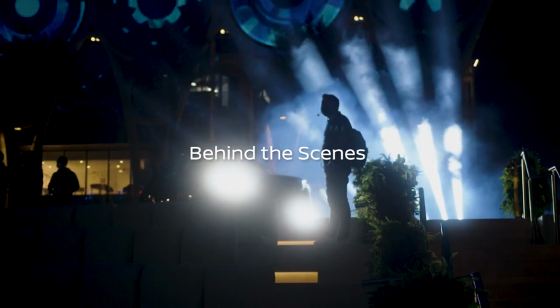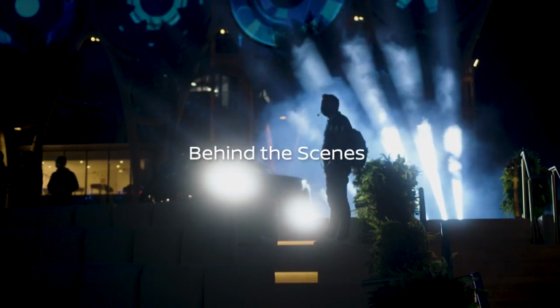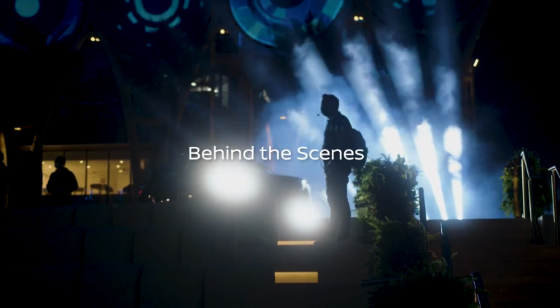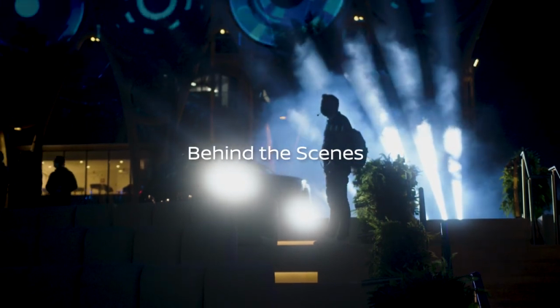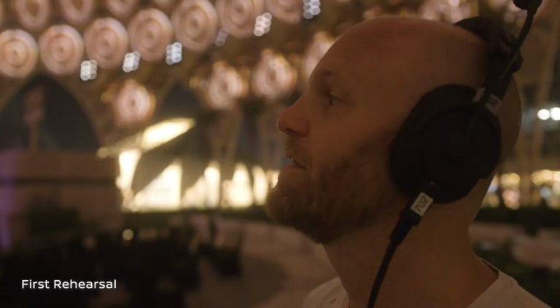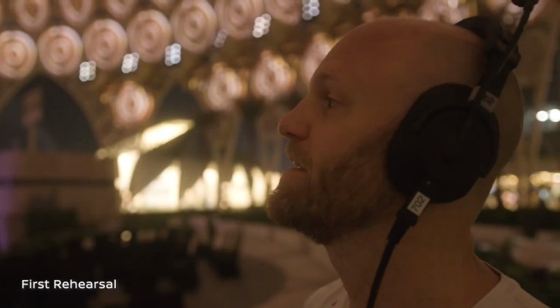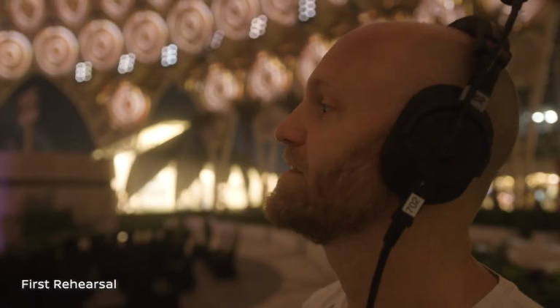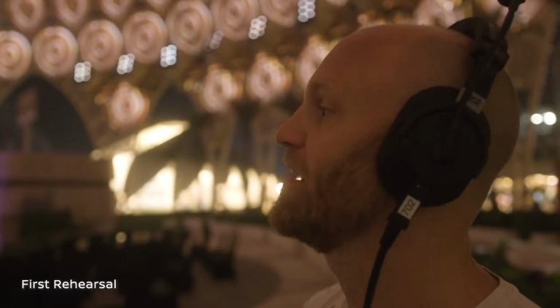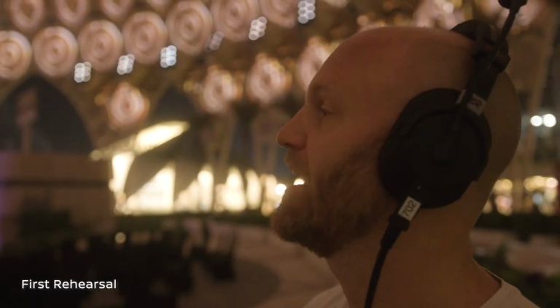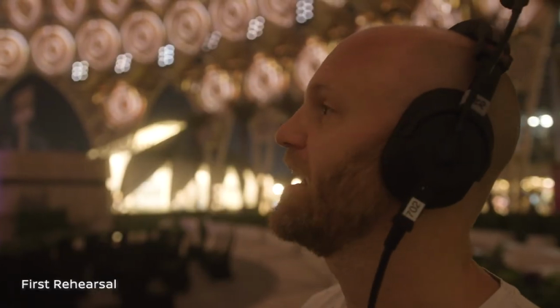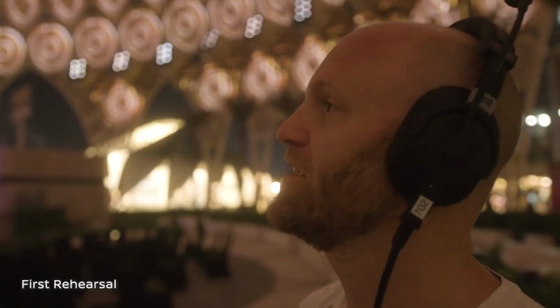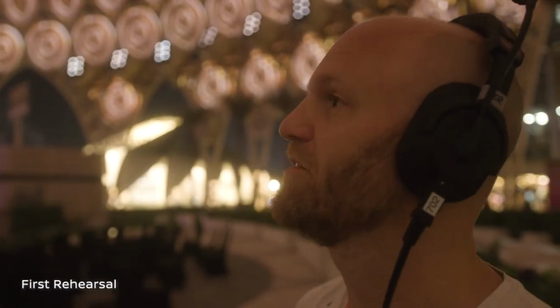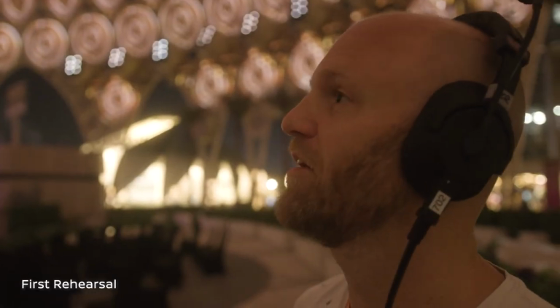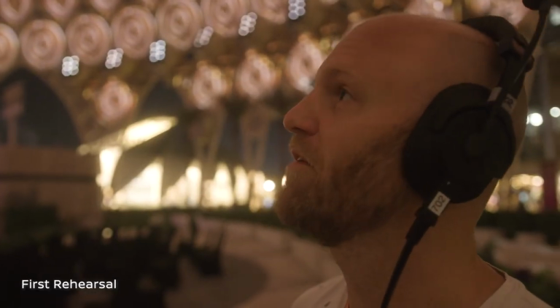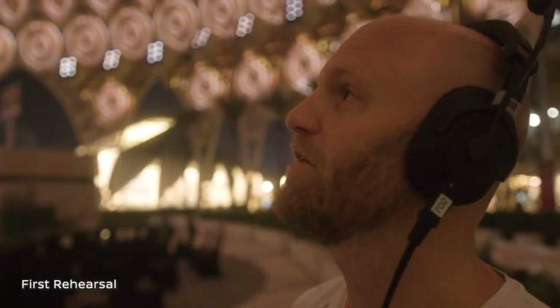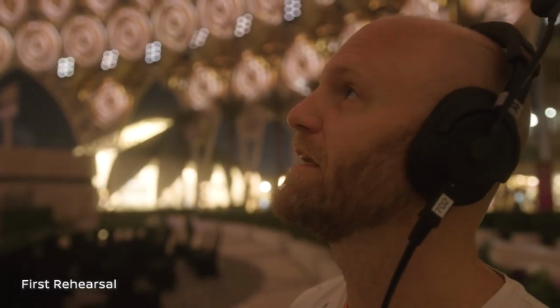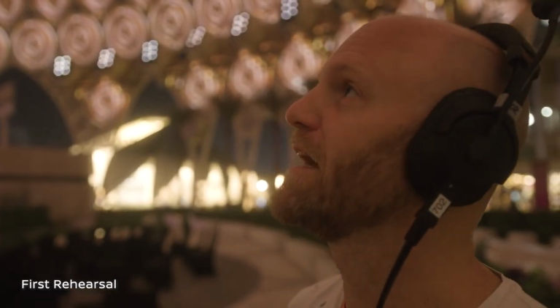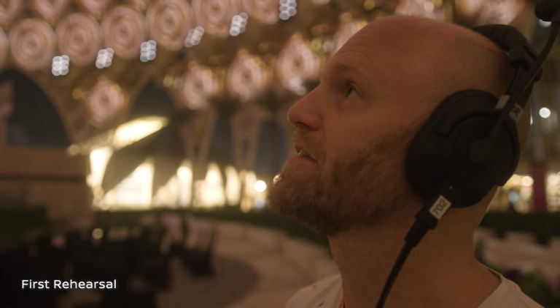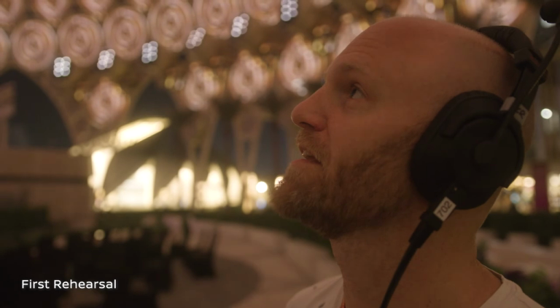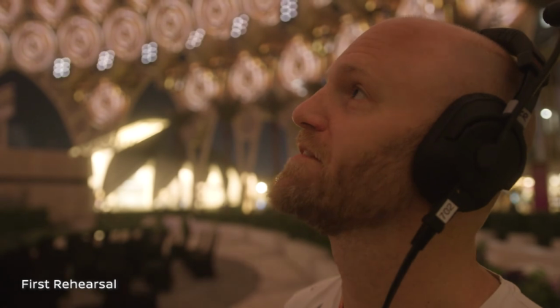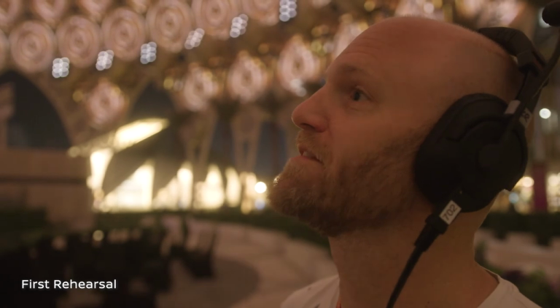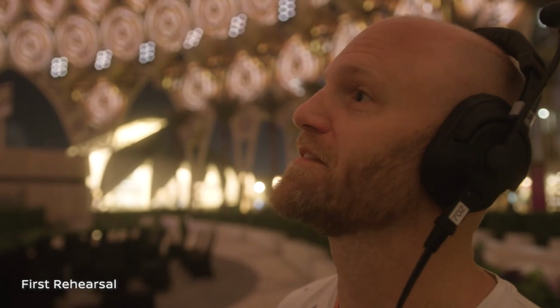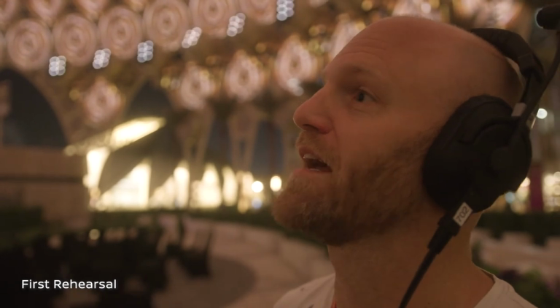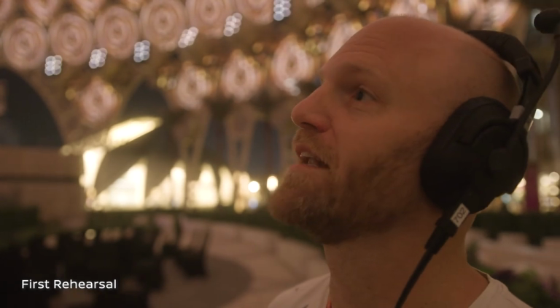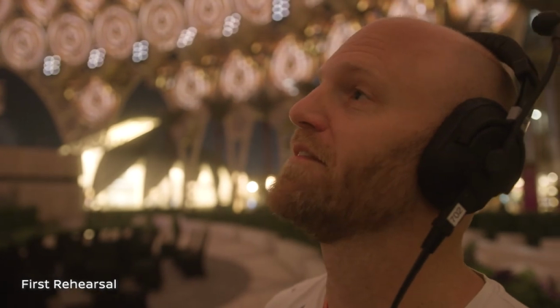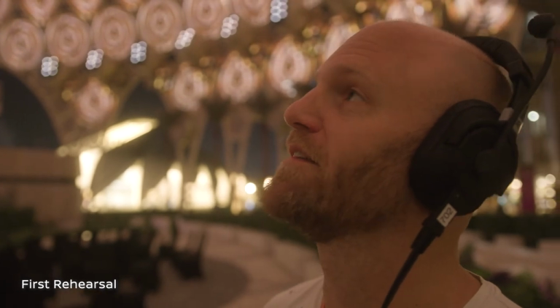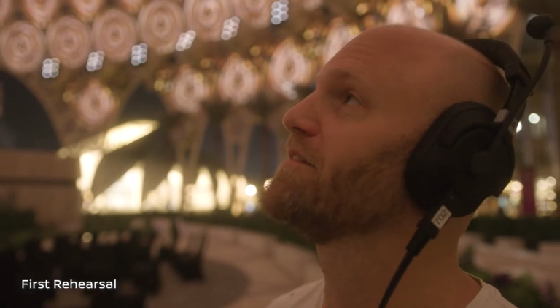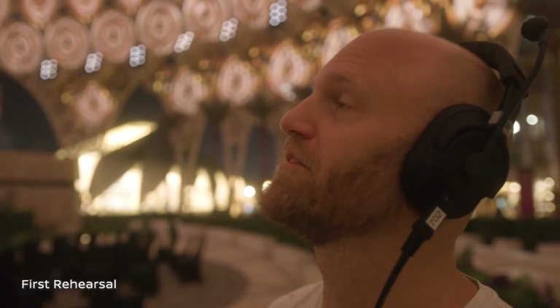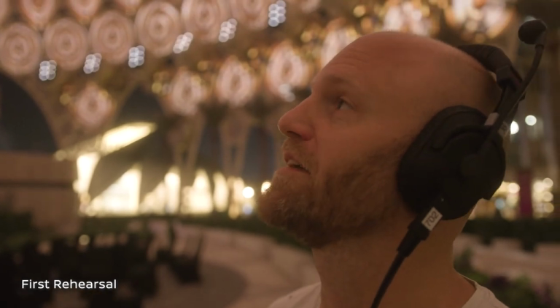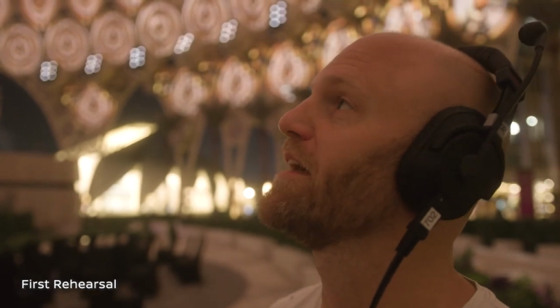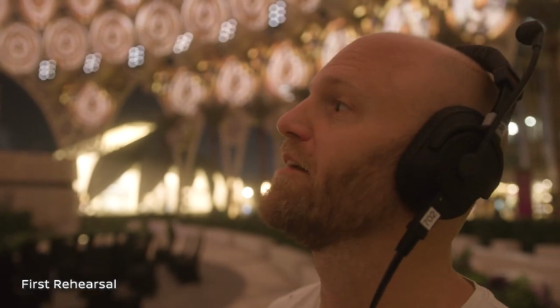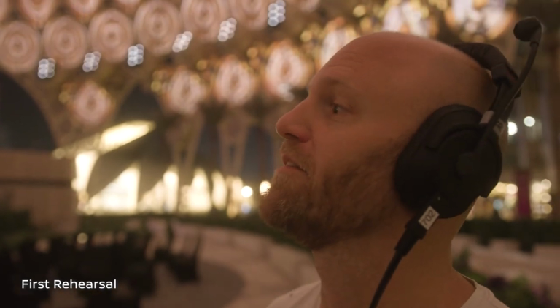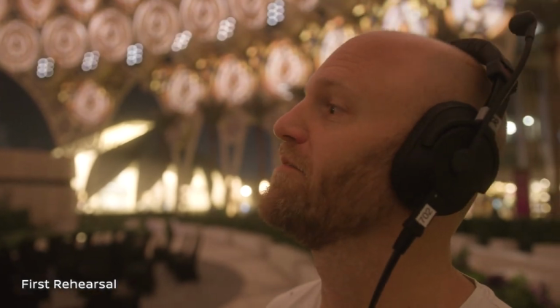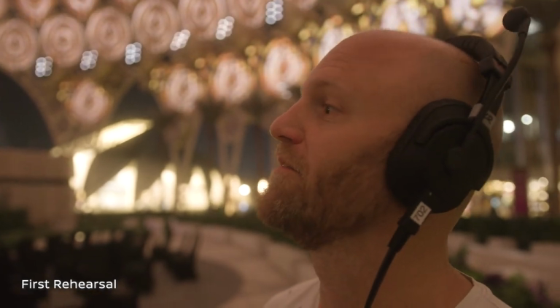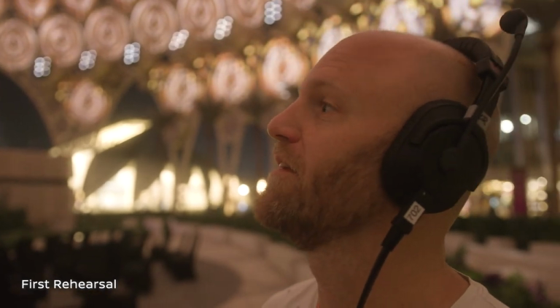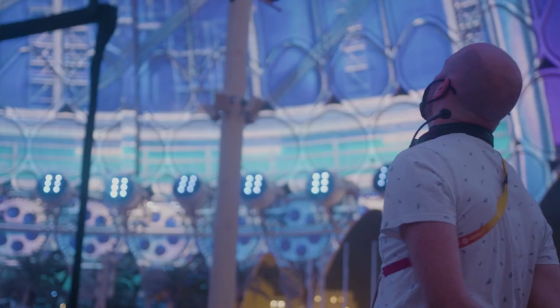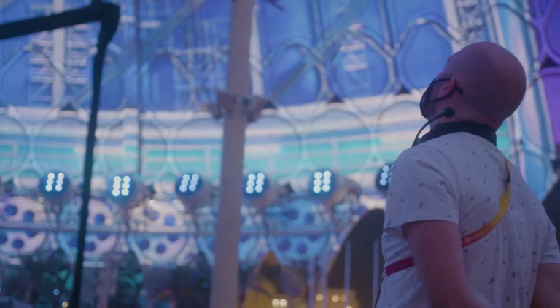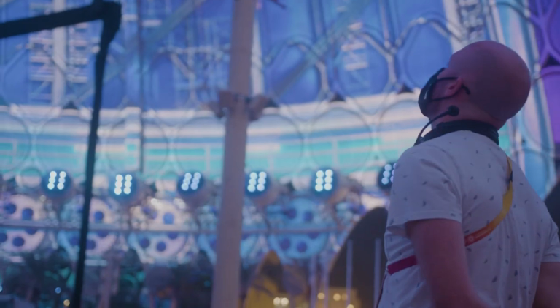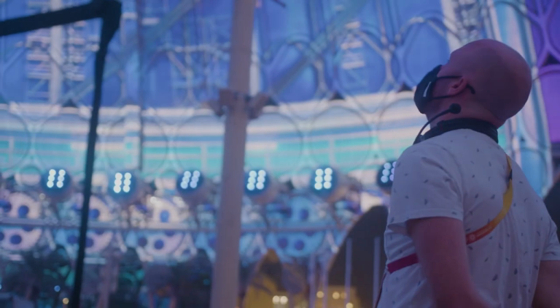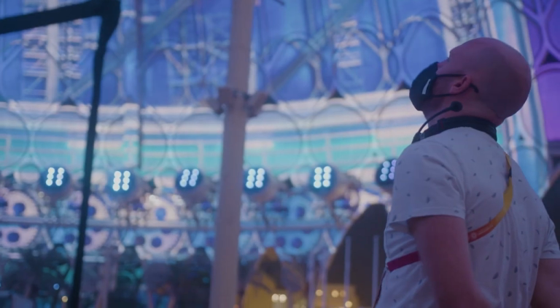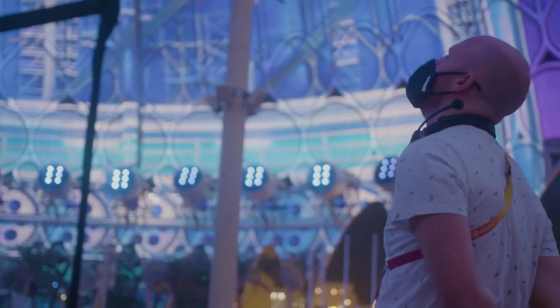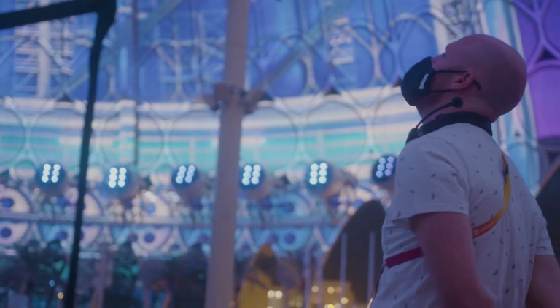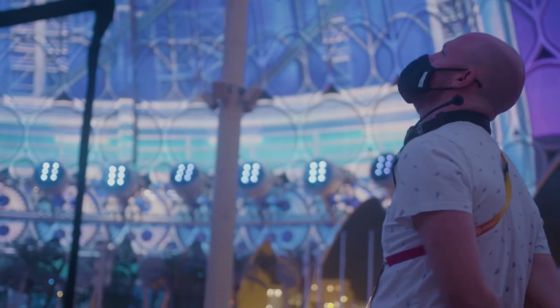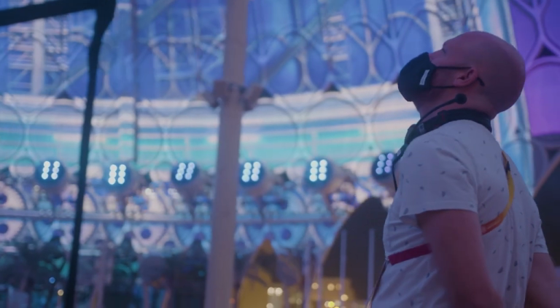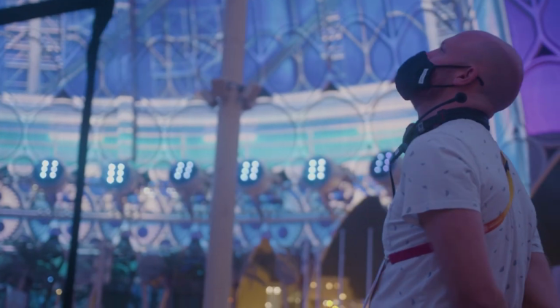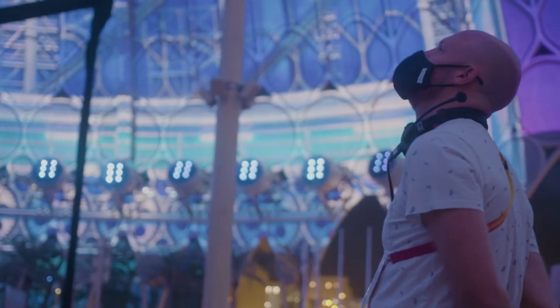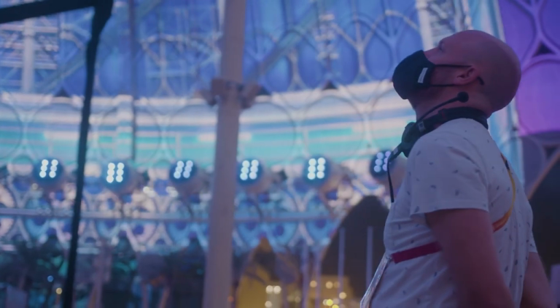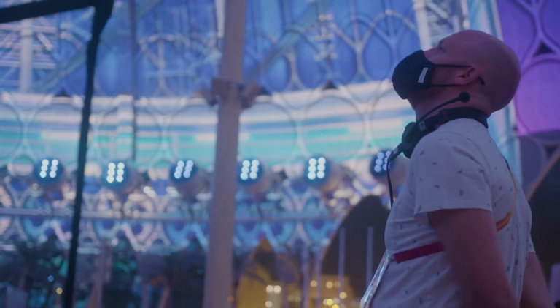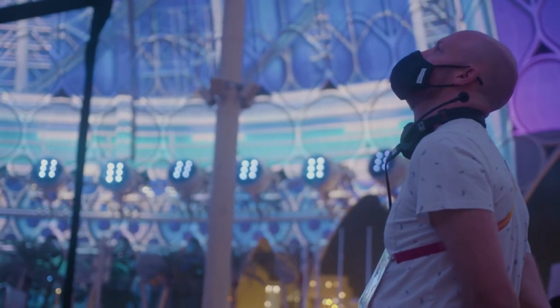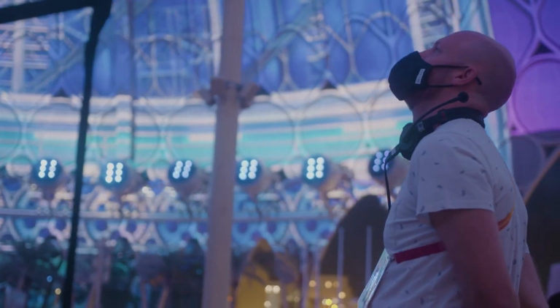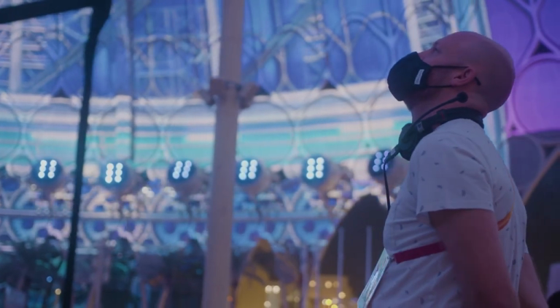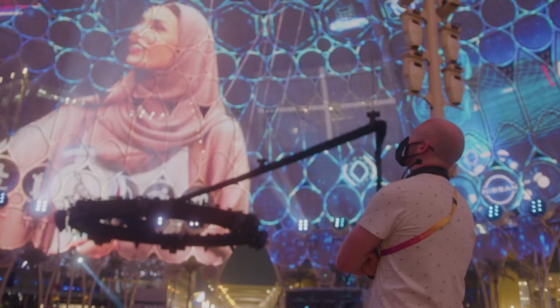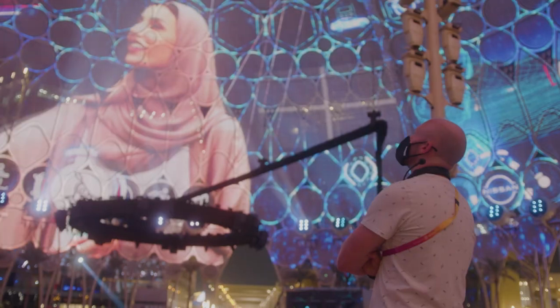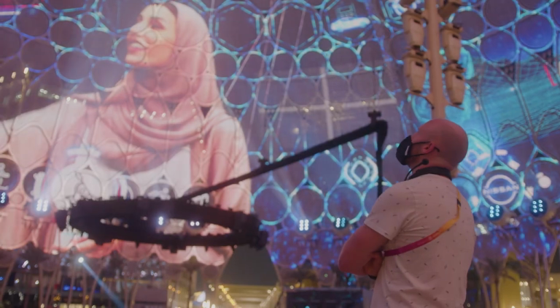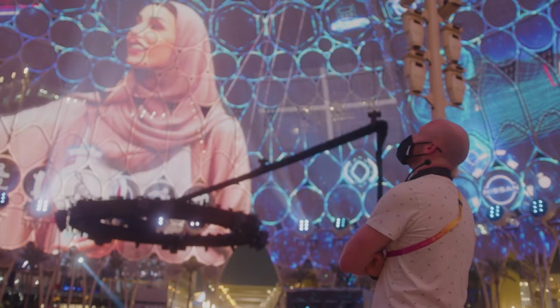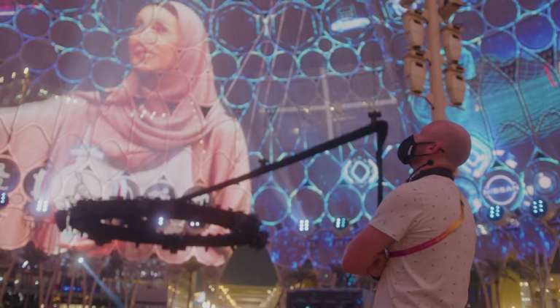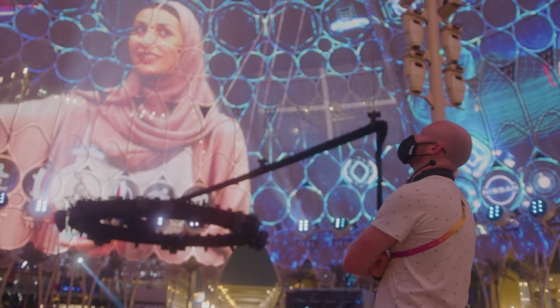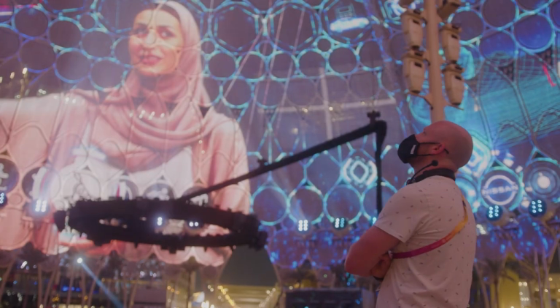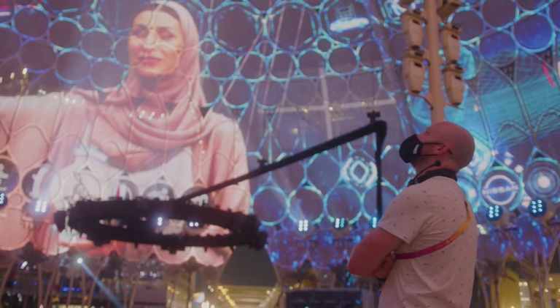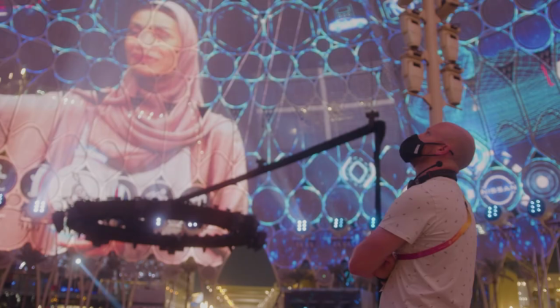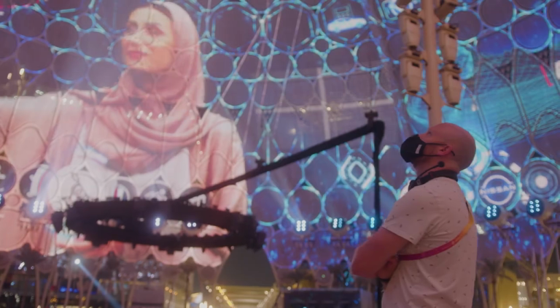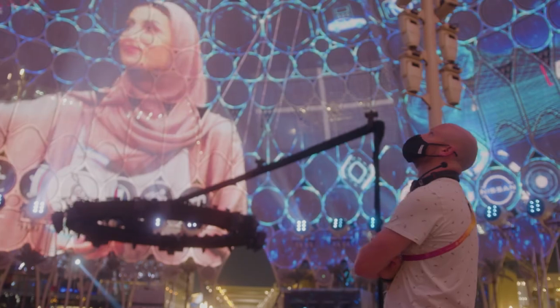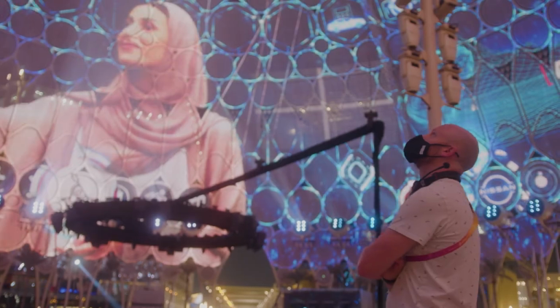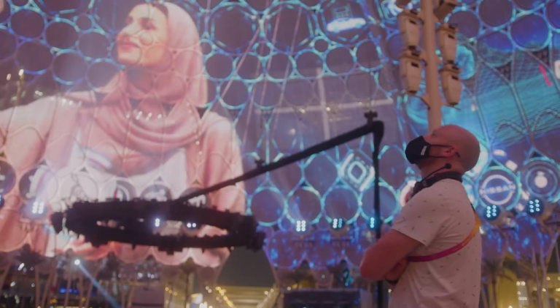You can't really get a sense of the scale of it until you're here. The first time you walk in, it's quite overwhelming — it's epic.